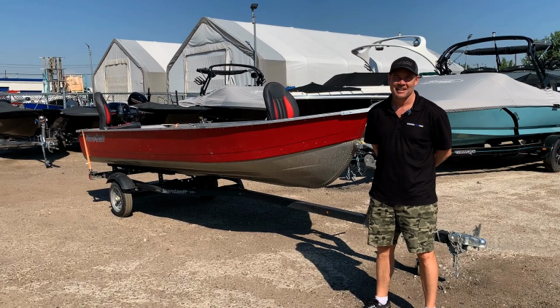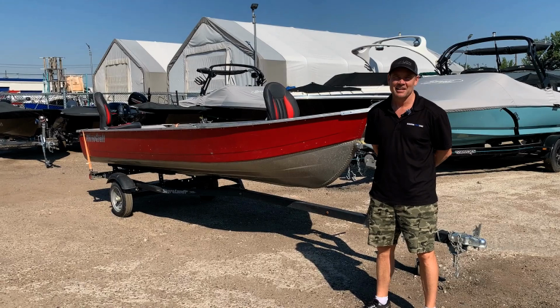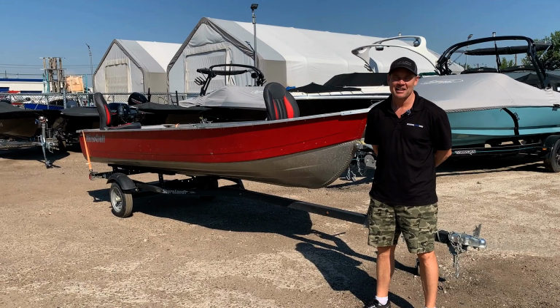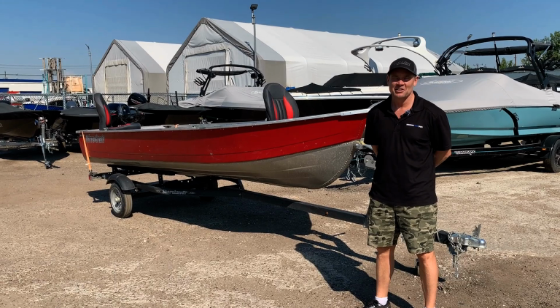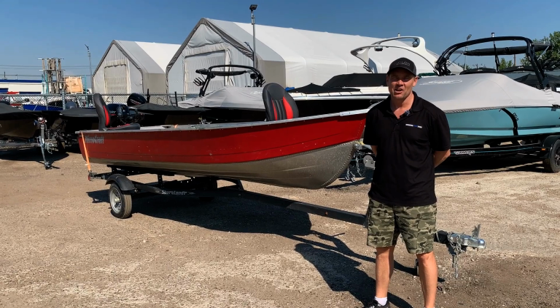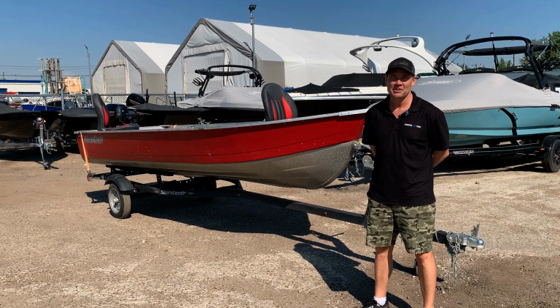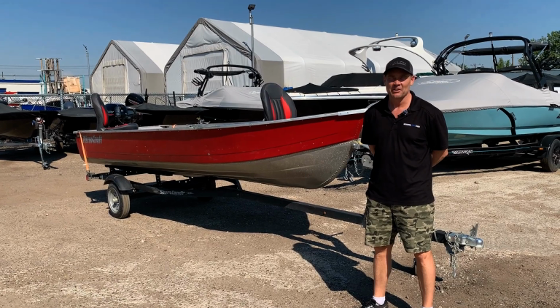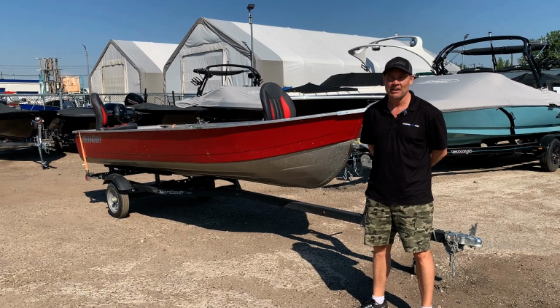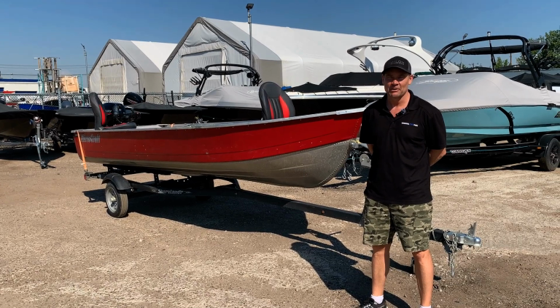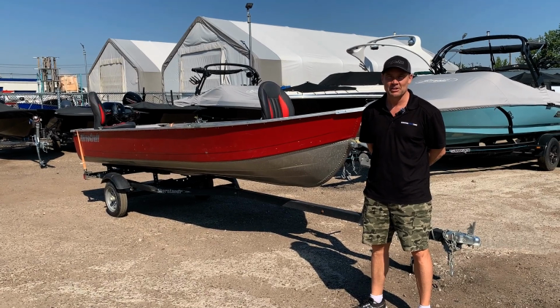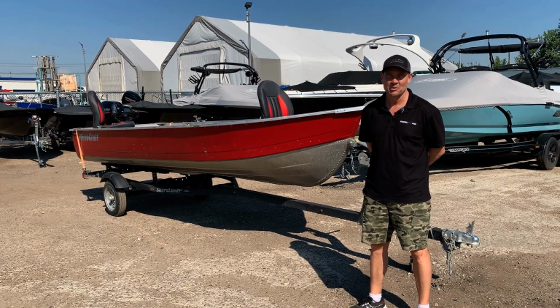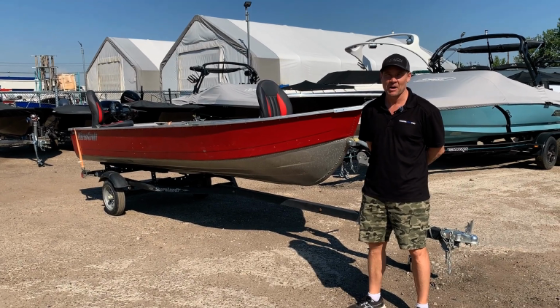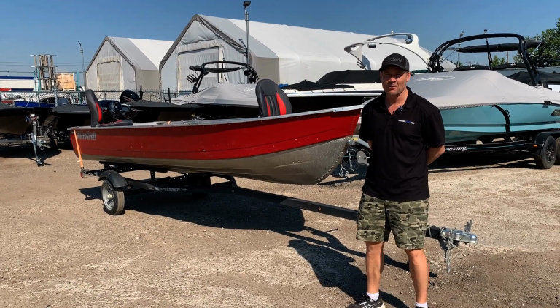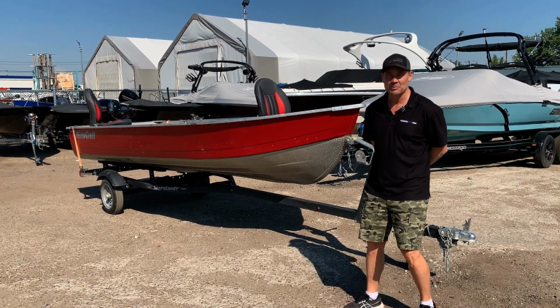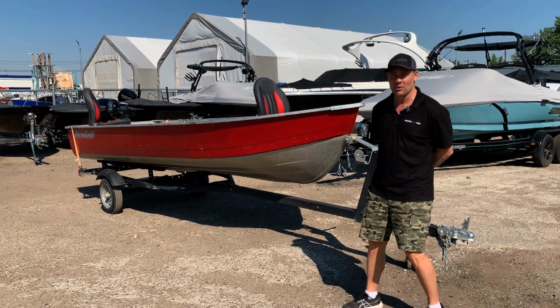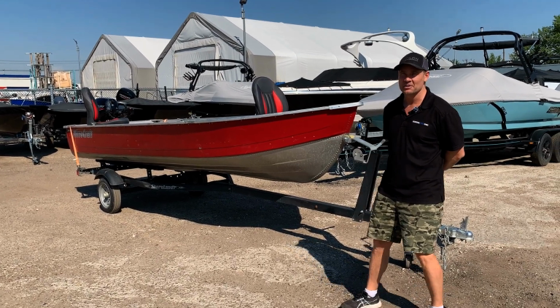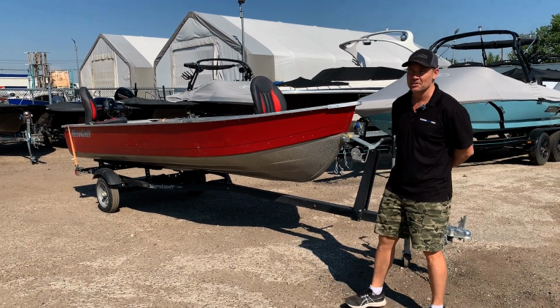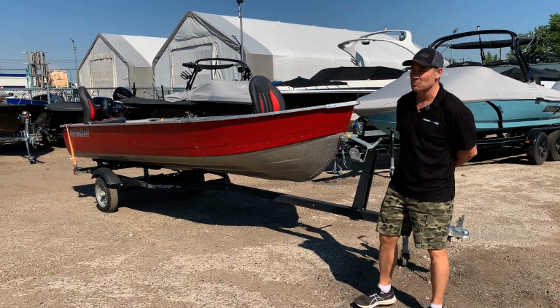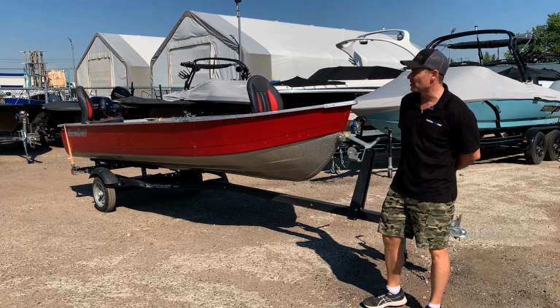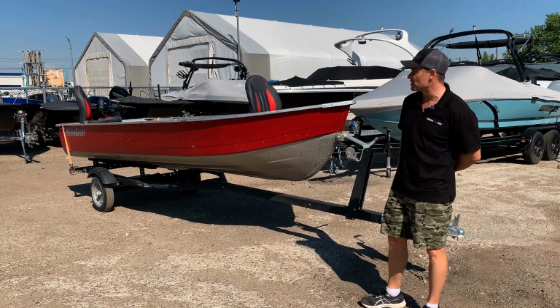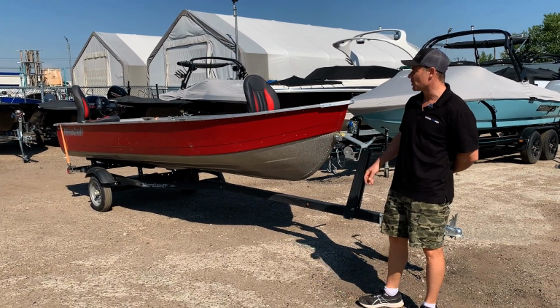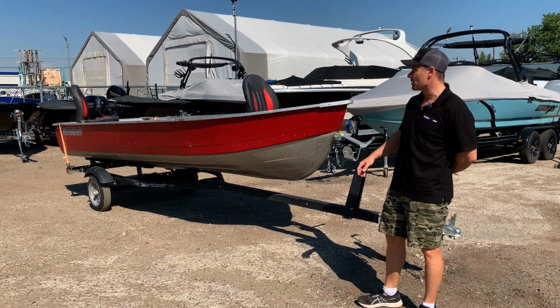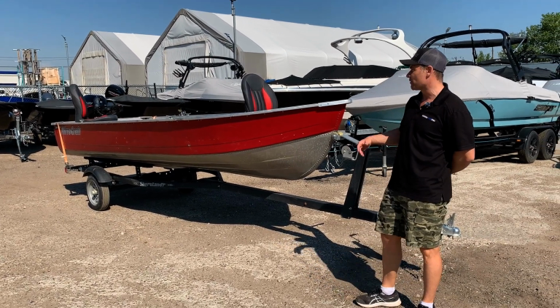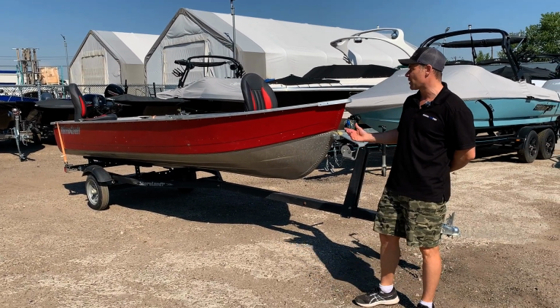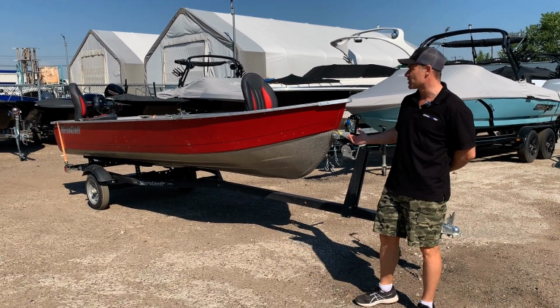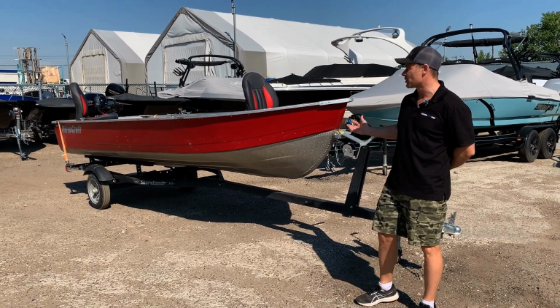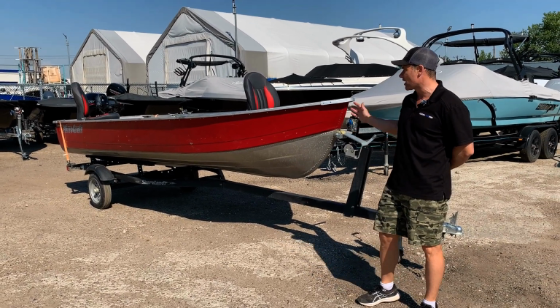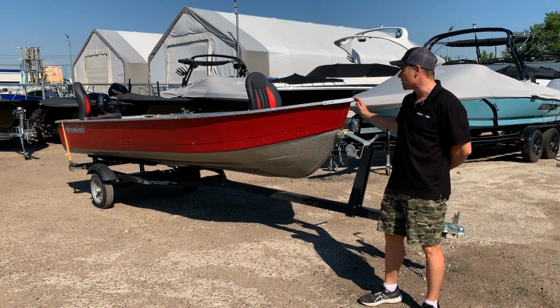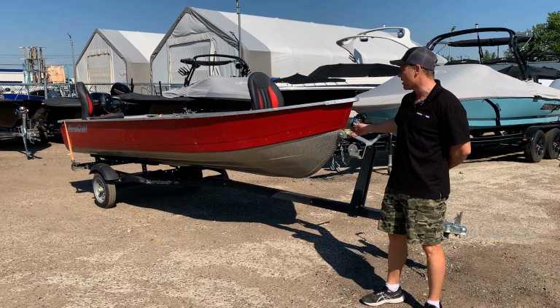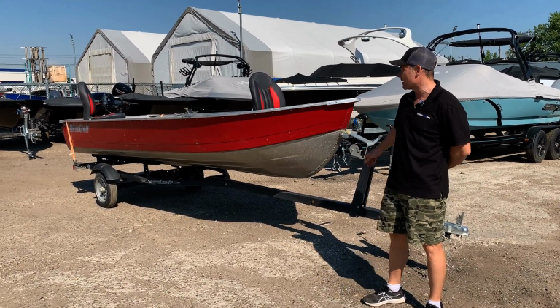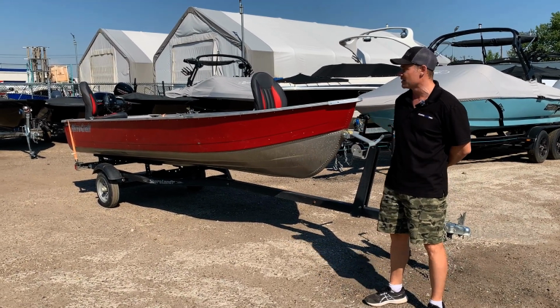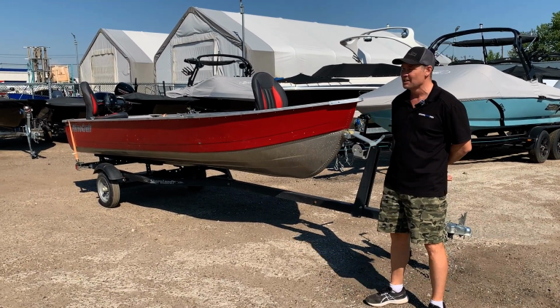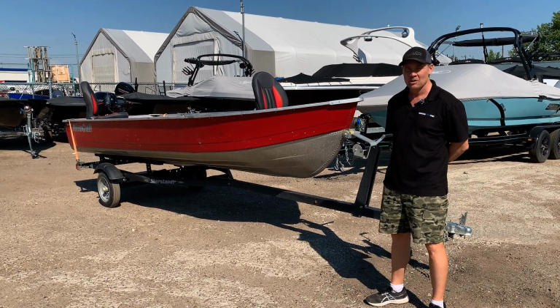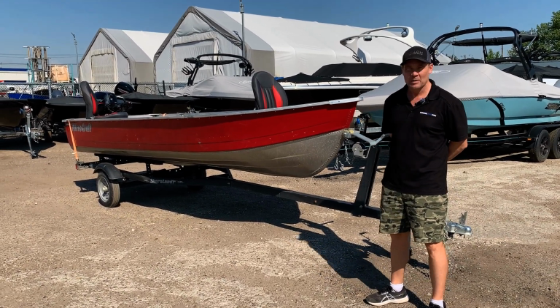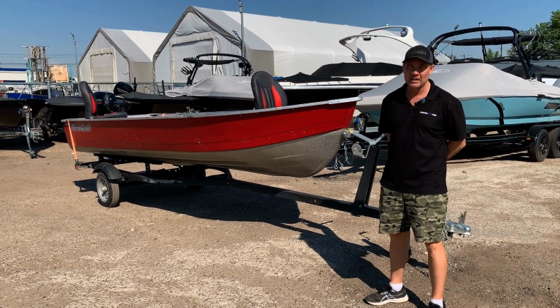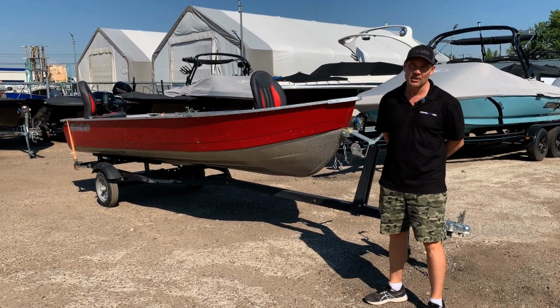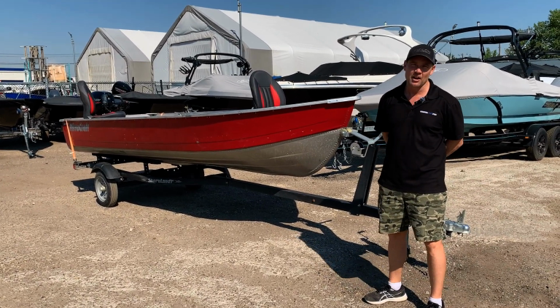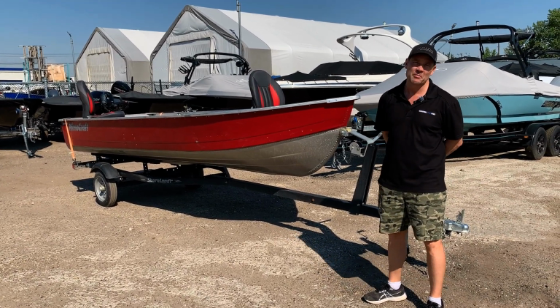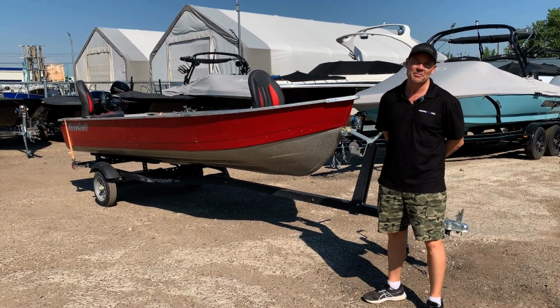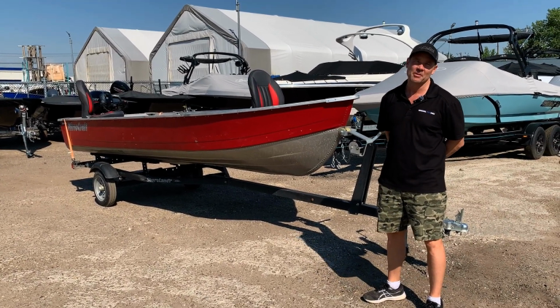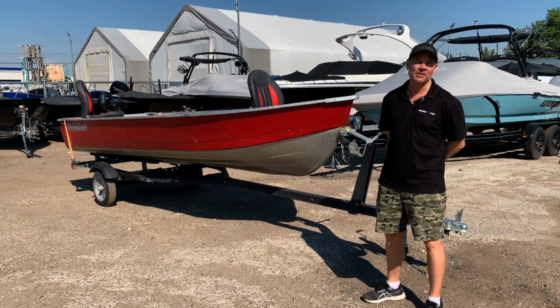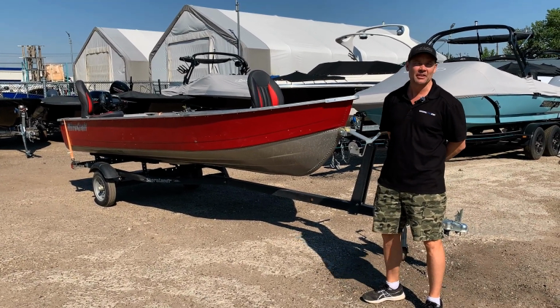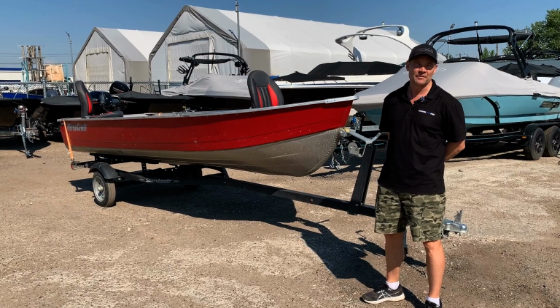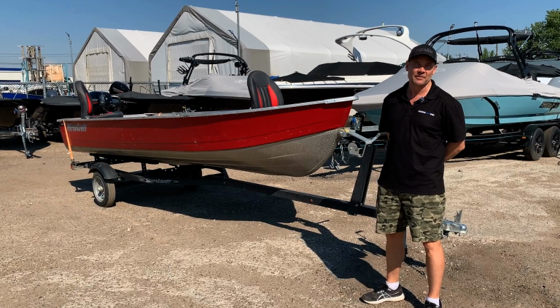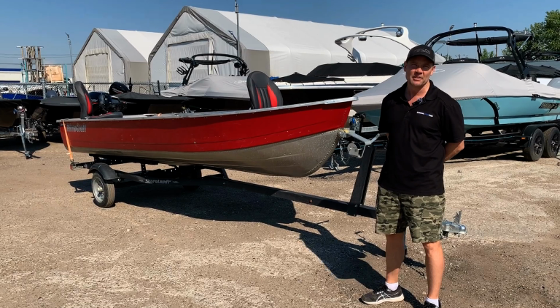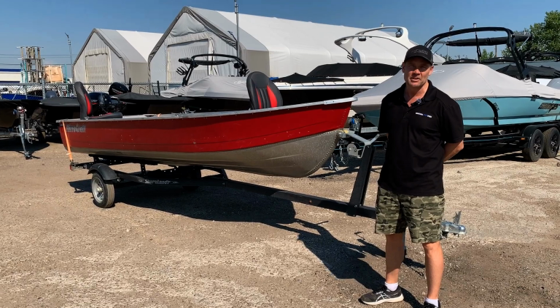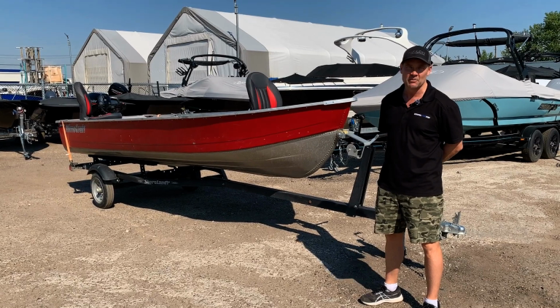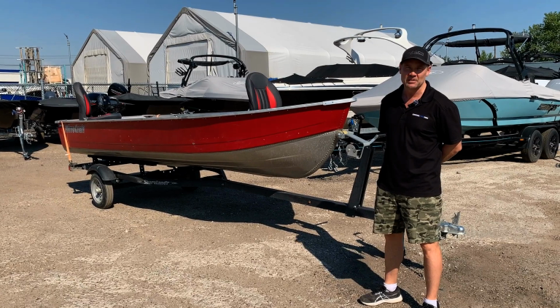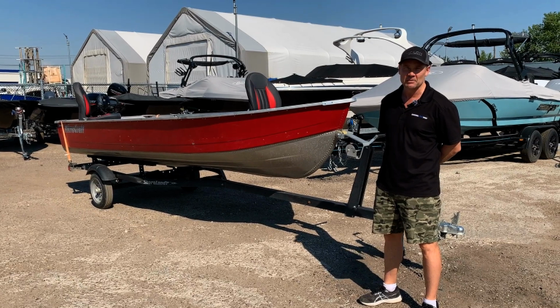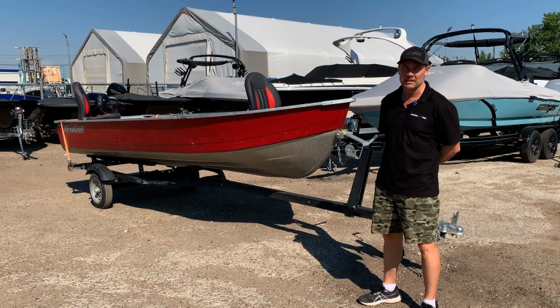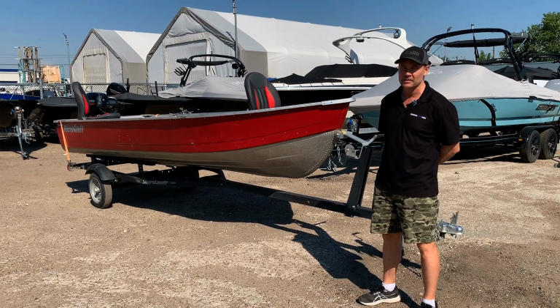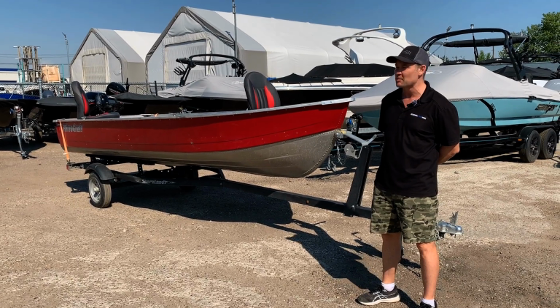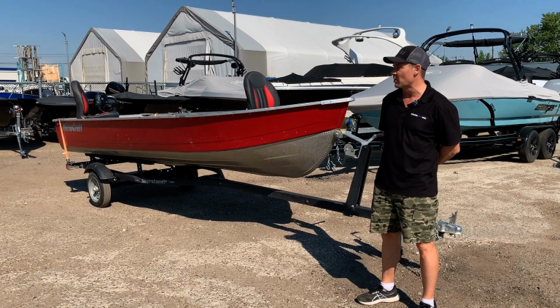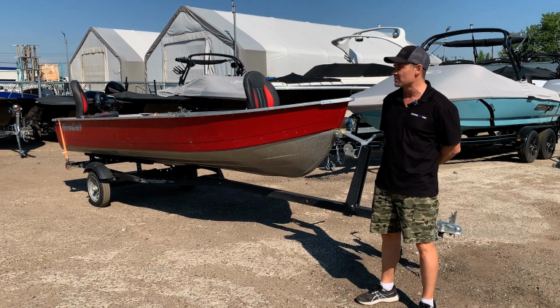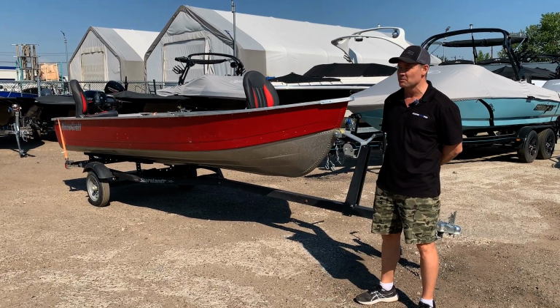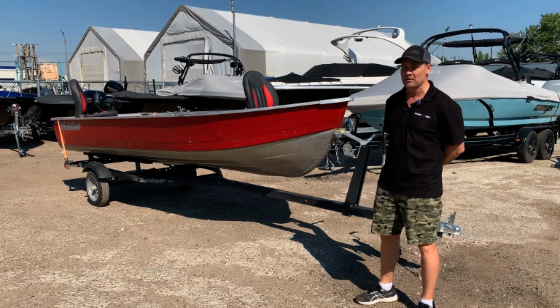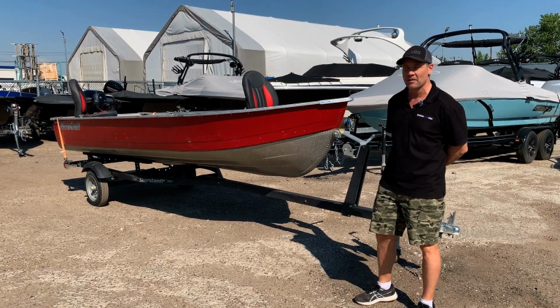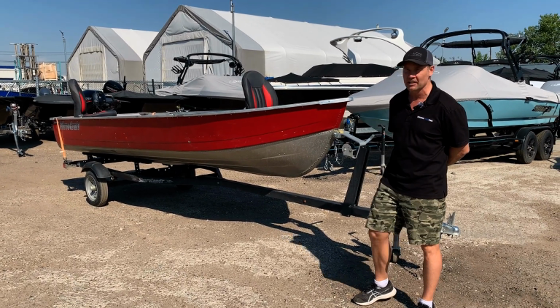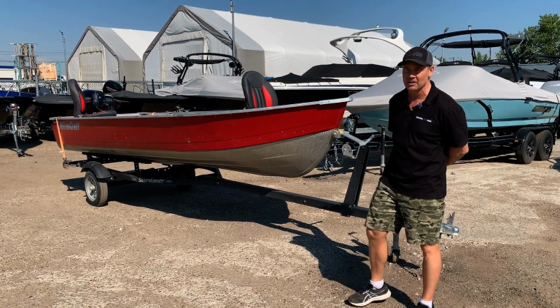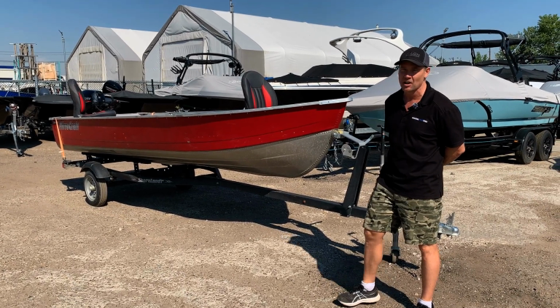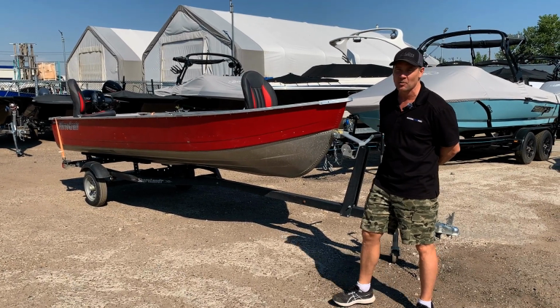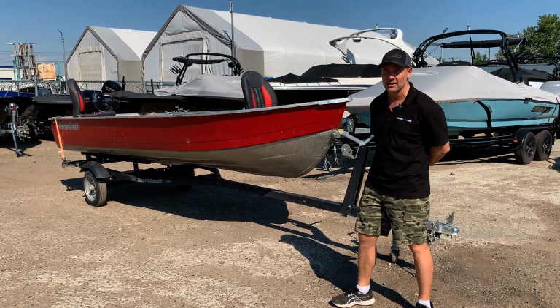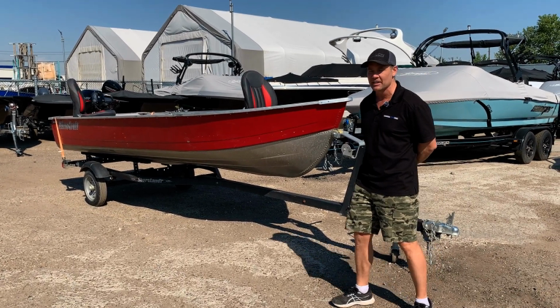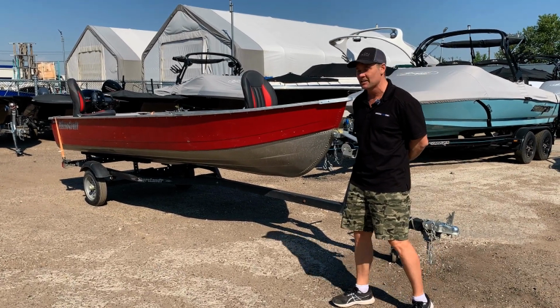Hey guys, Colin here at Recreational Power Sports. I just wanted to show you a fresh trade we got in. We get a lot of people looking for used utility boats and we finally got one in.